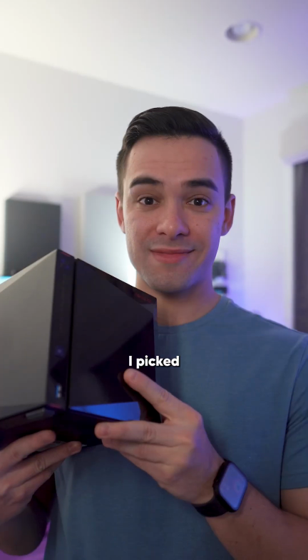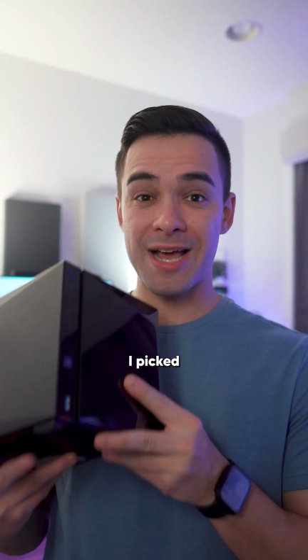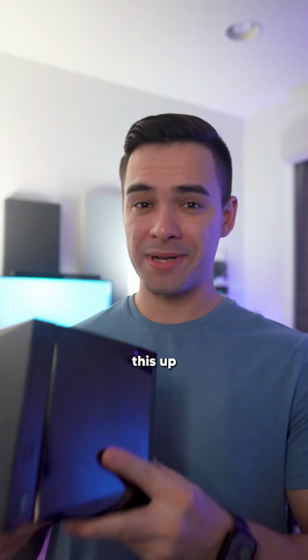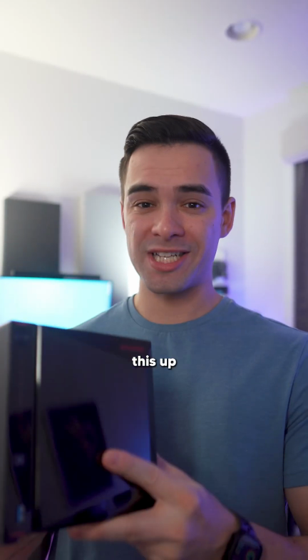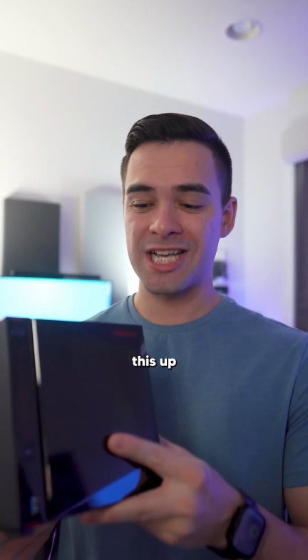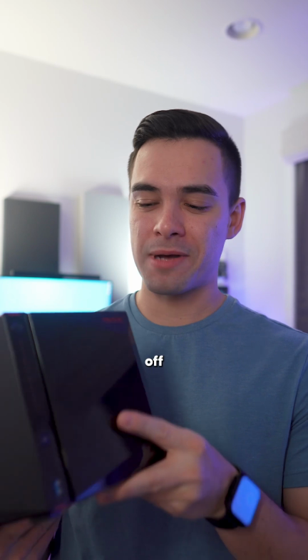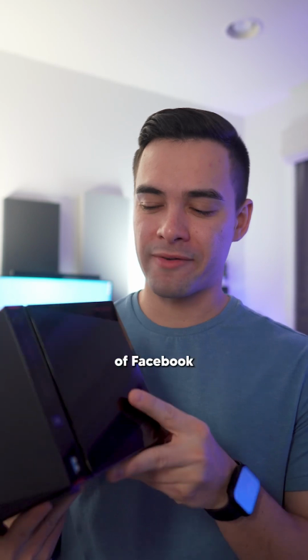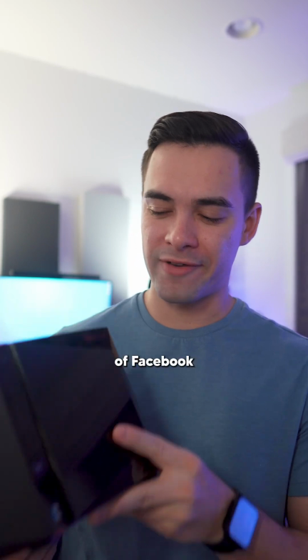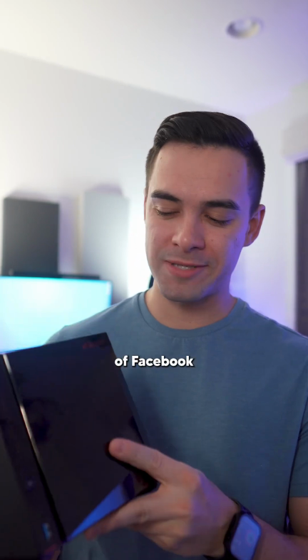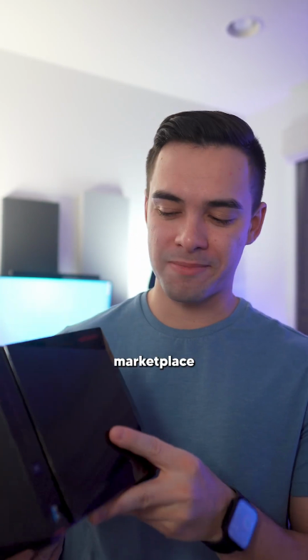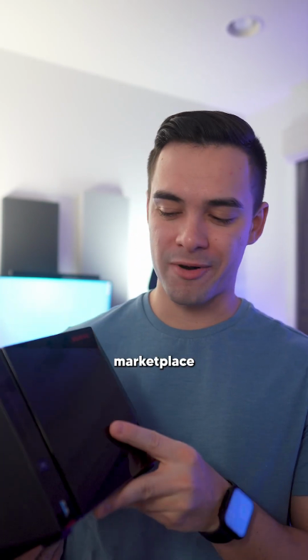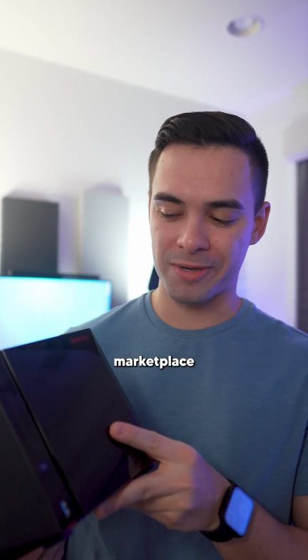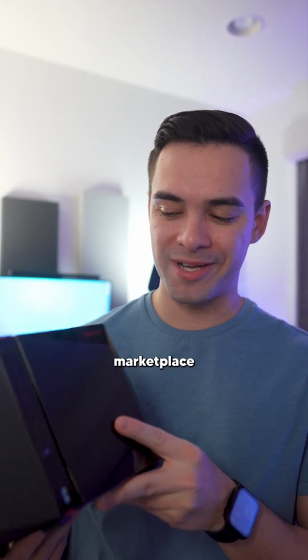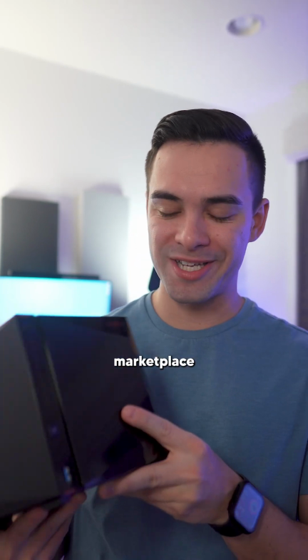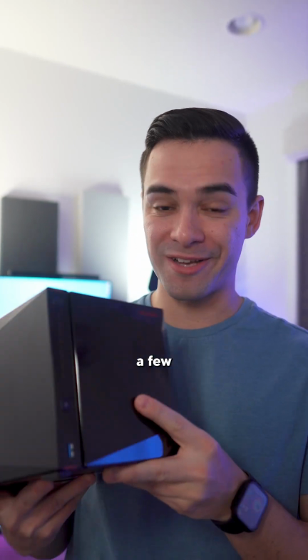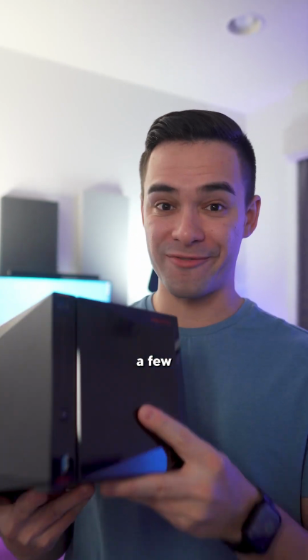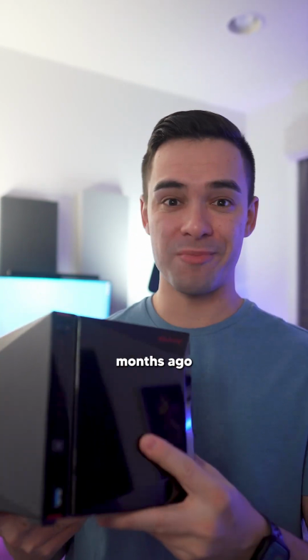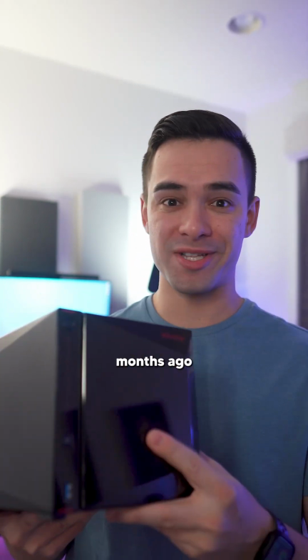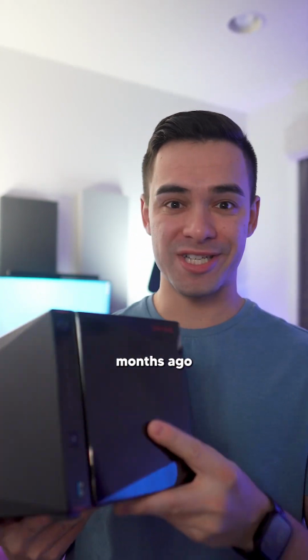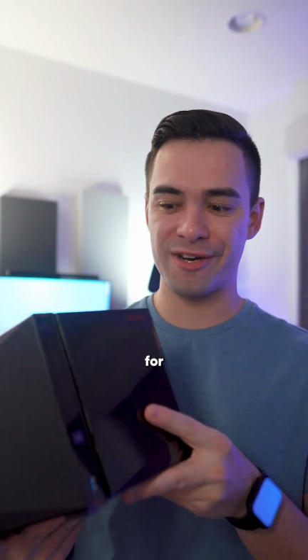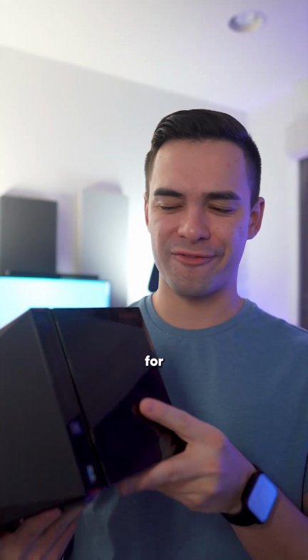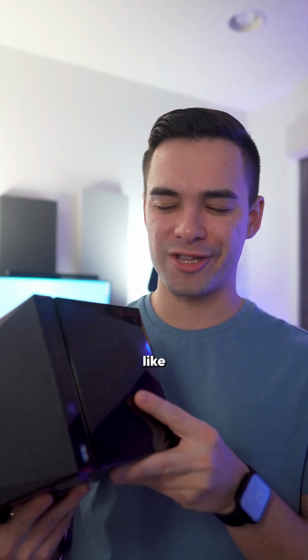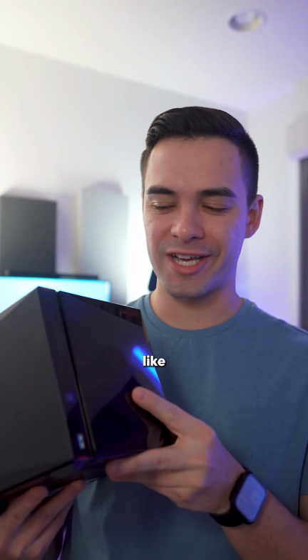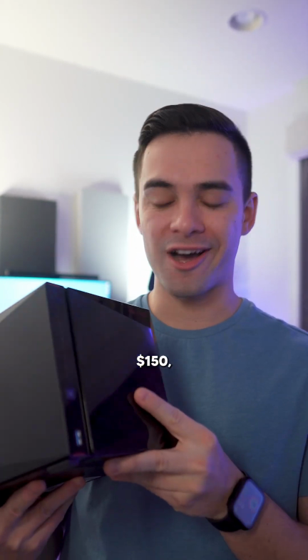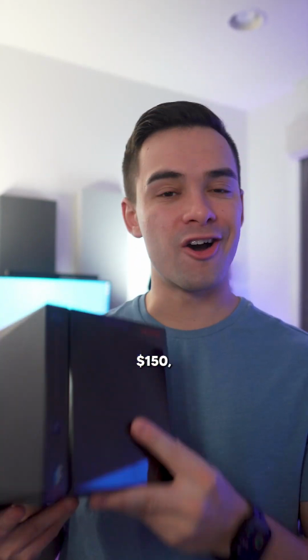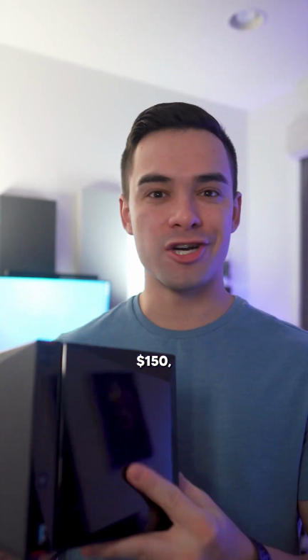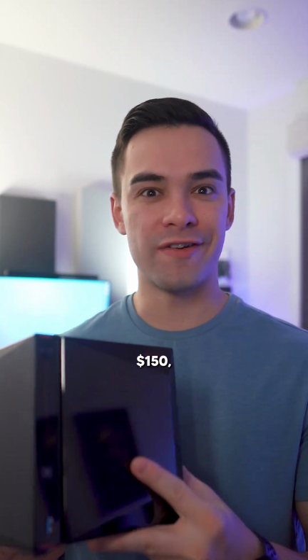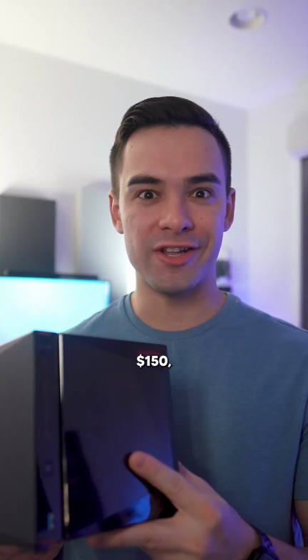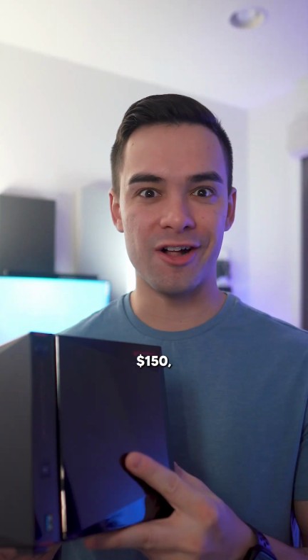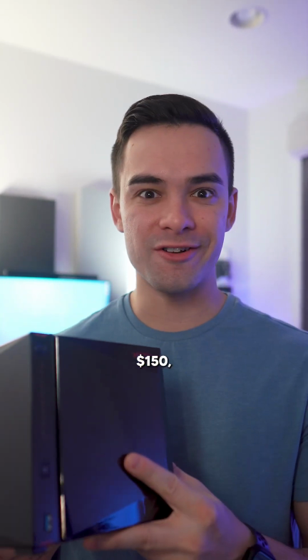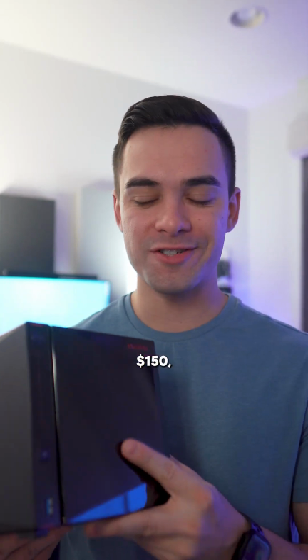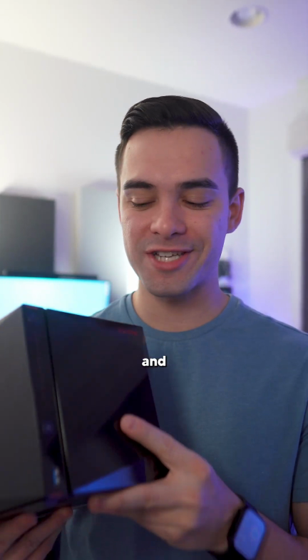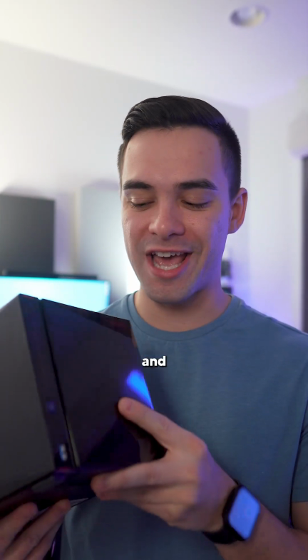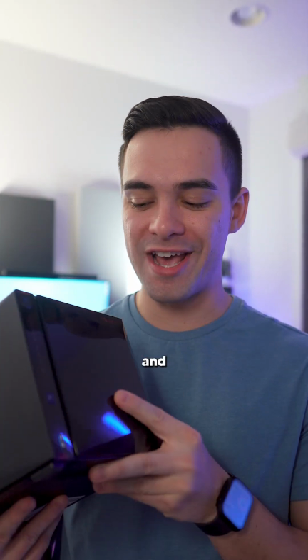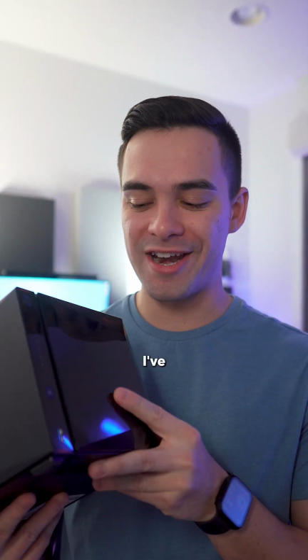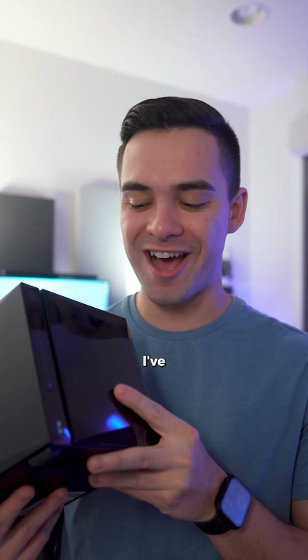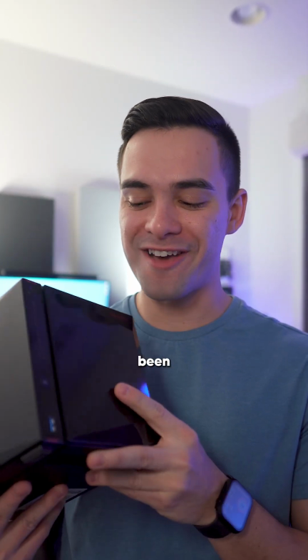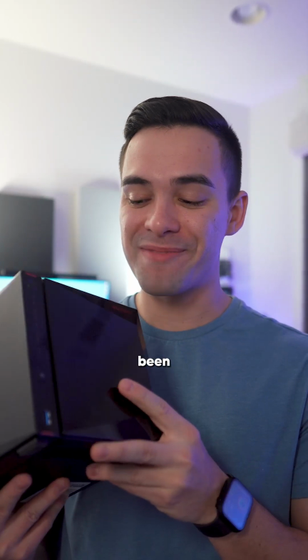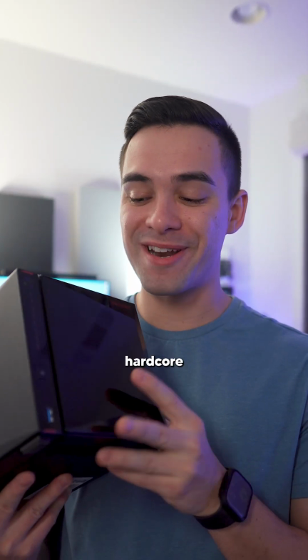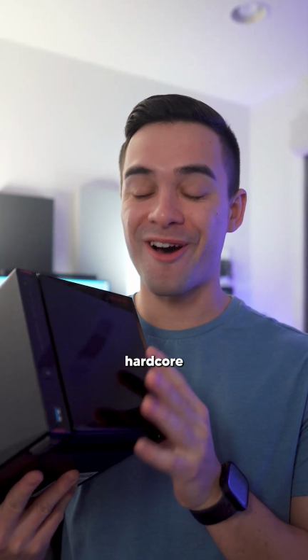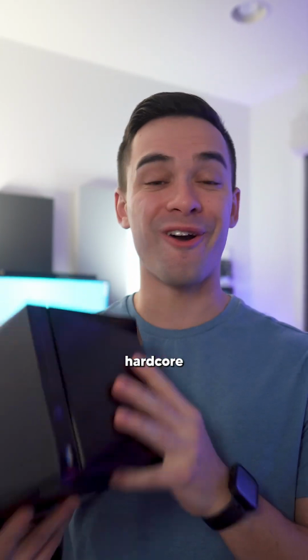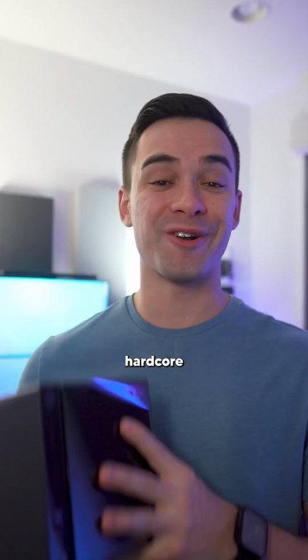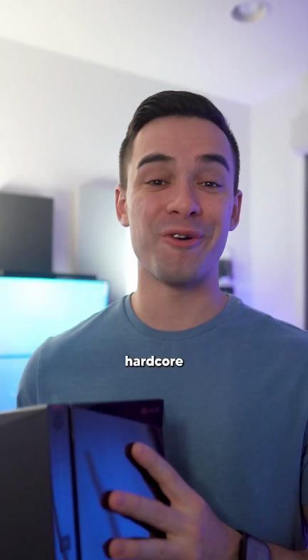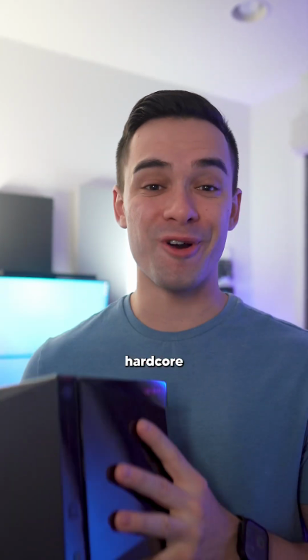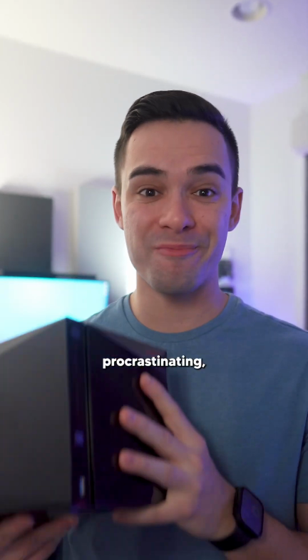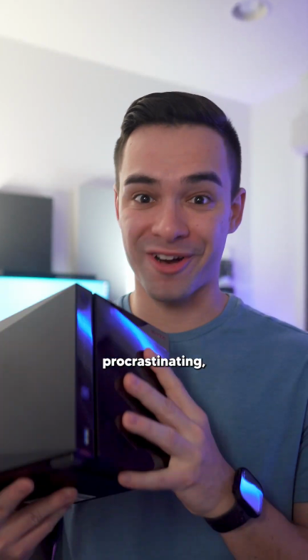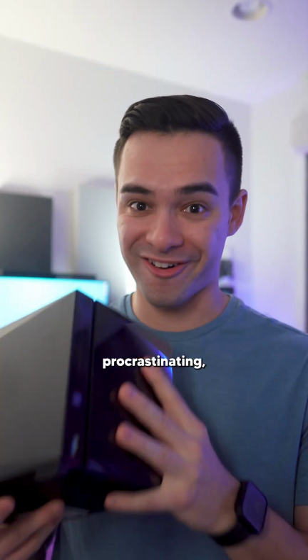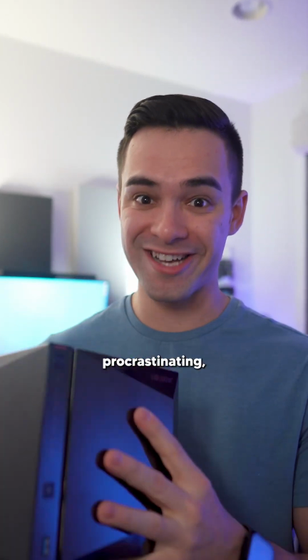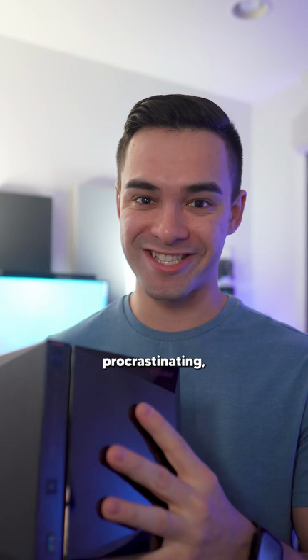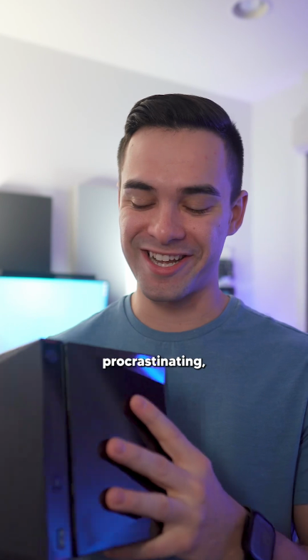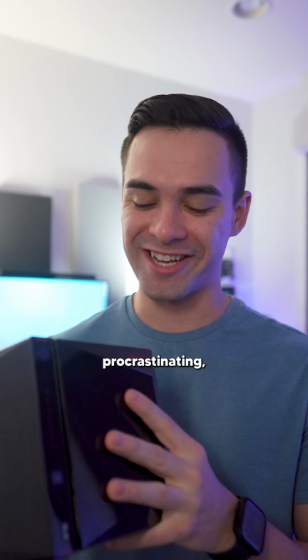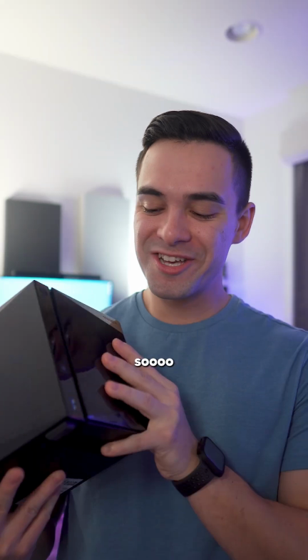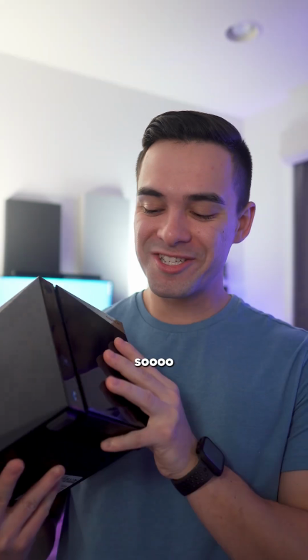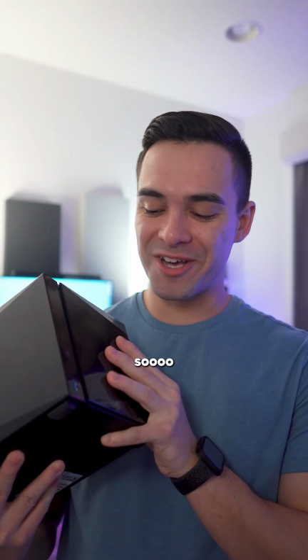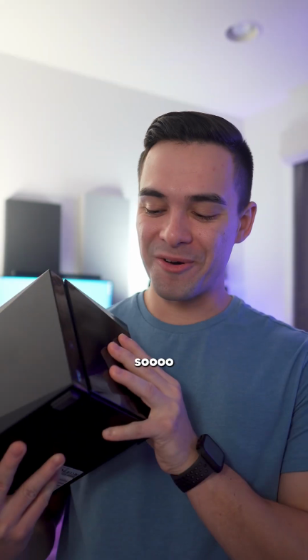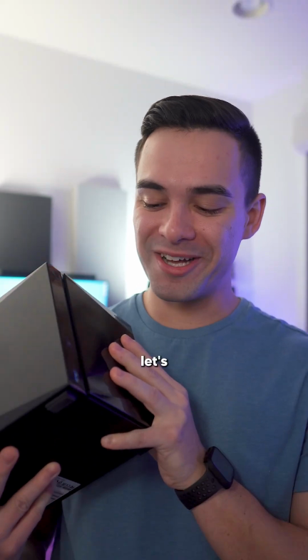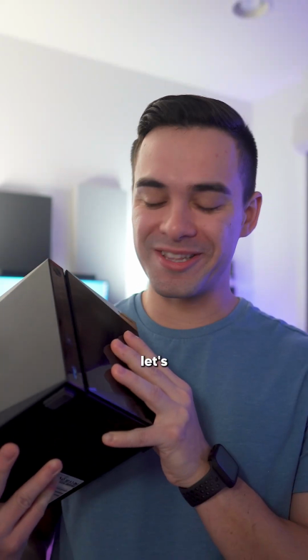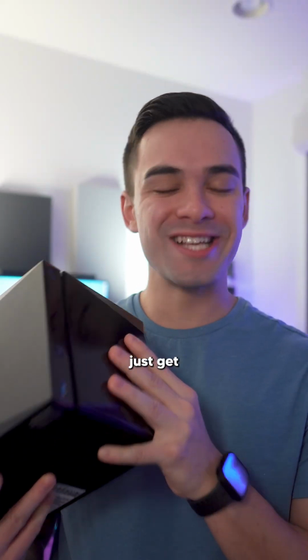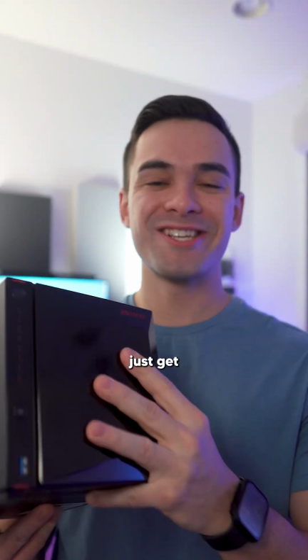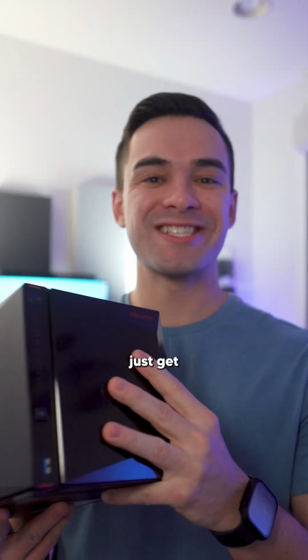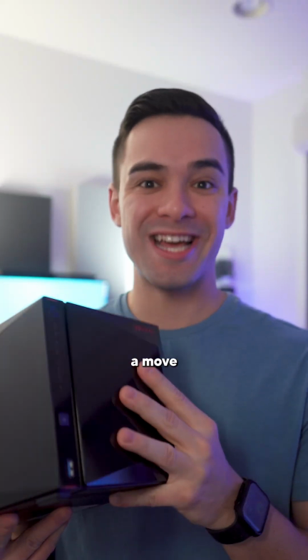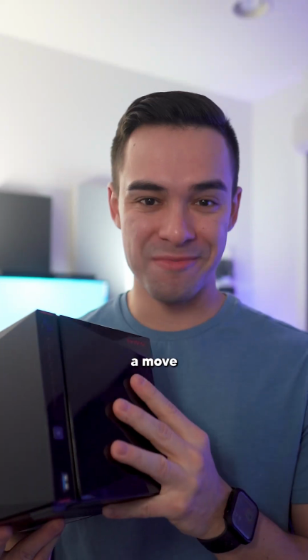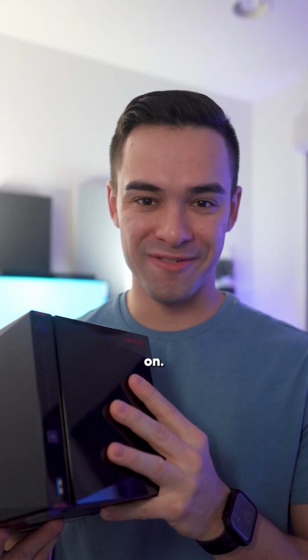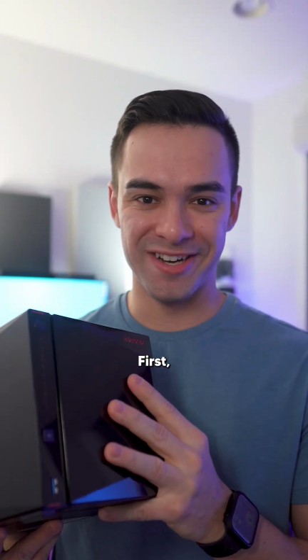I picked this up off Facebook Marketplace a few months ago for like $150 and I've been hardcore procrastinating. So let's just get a move on.